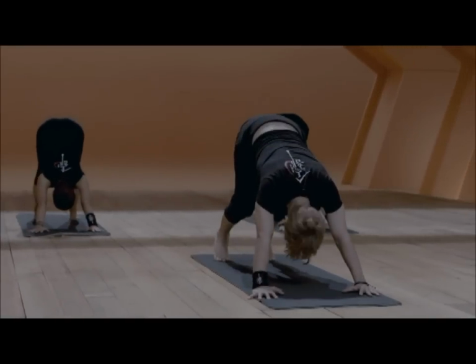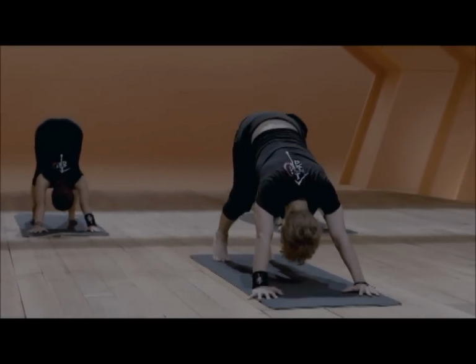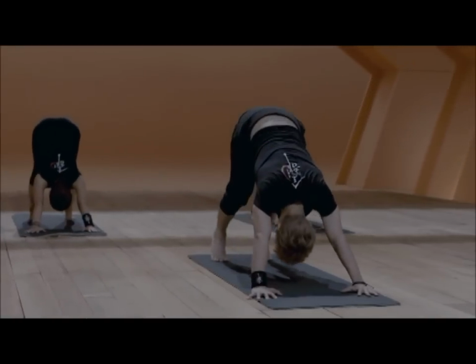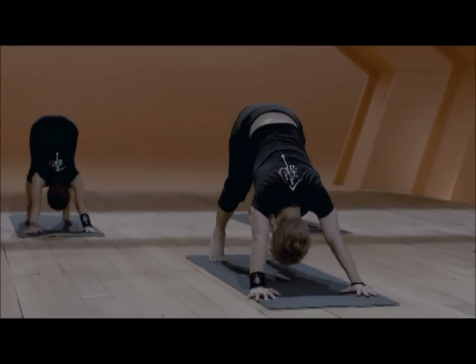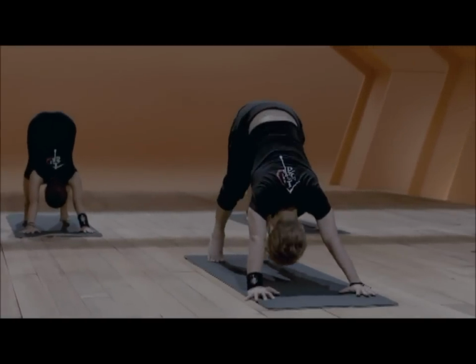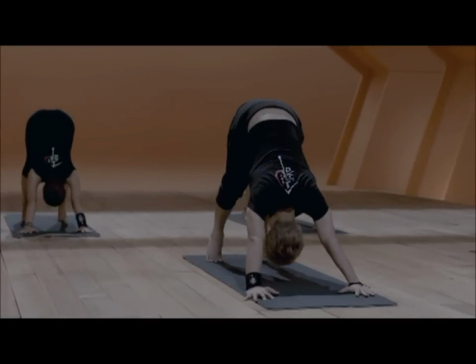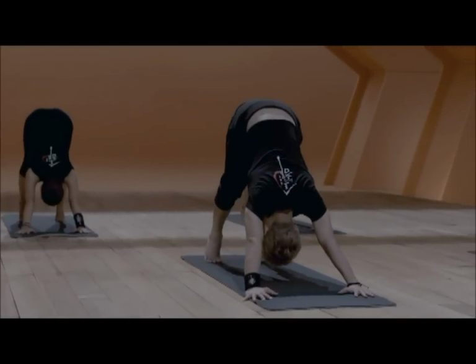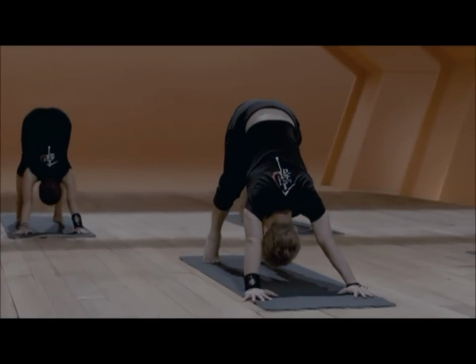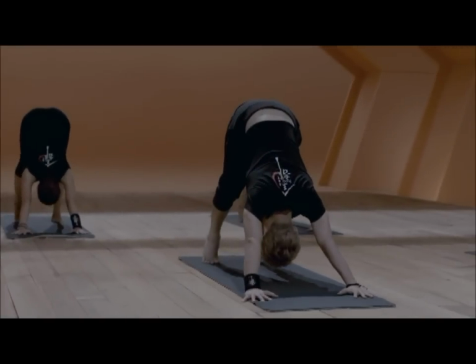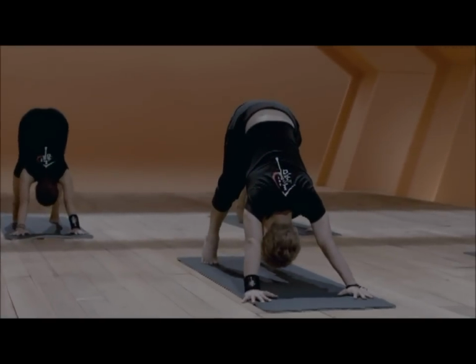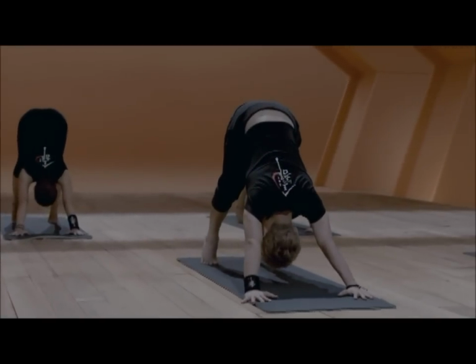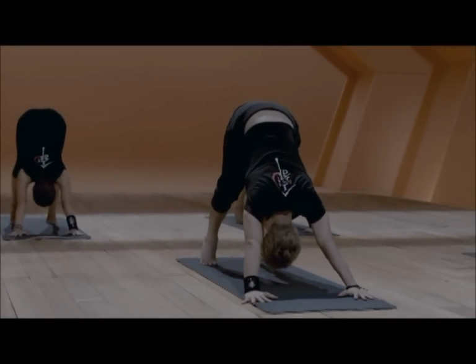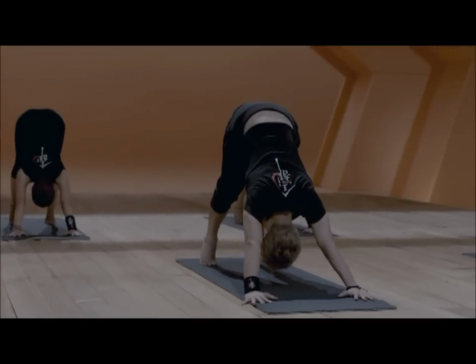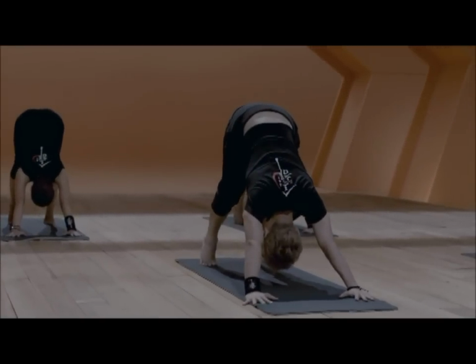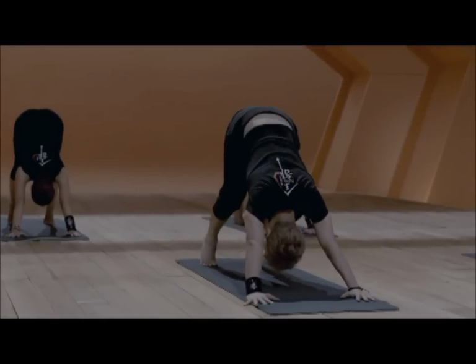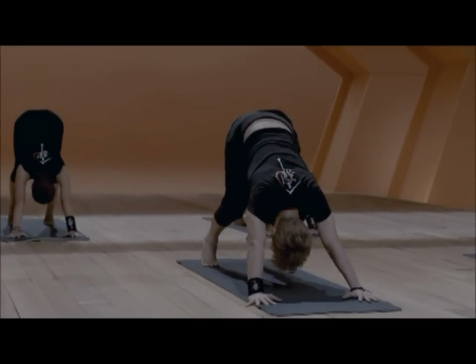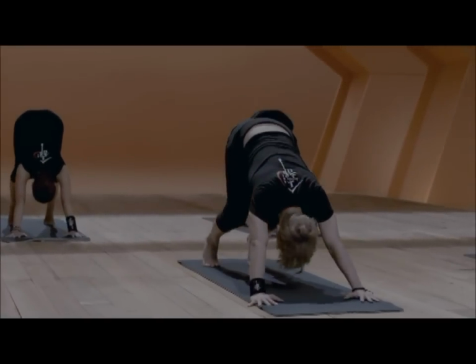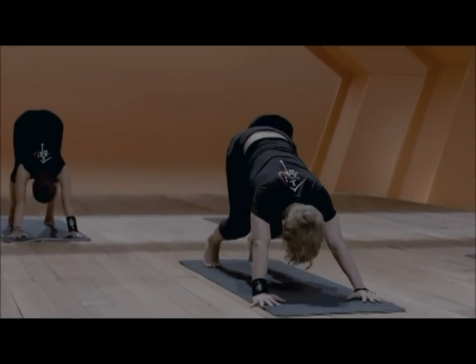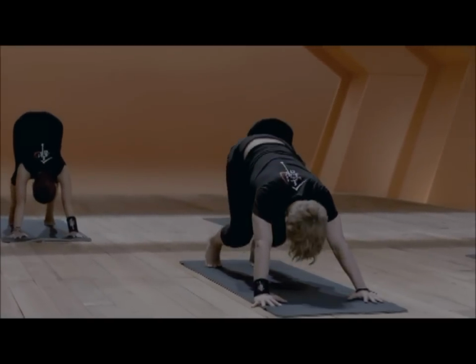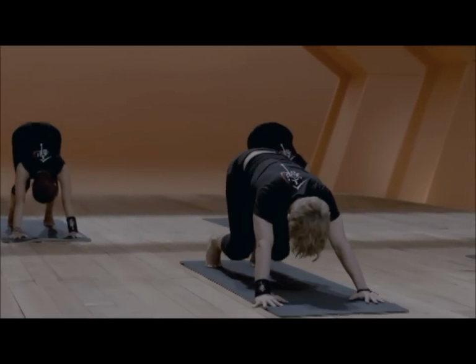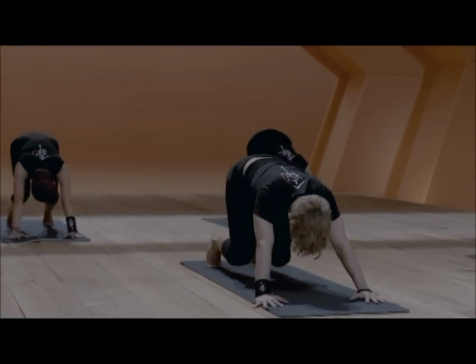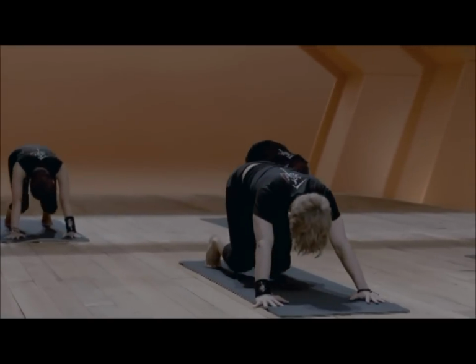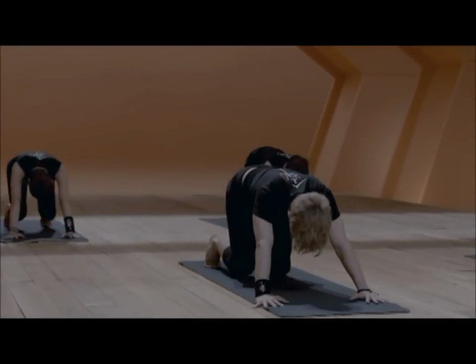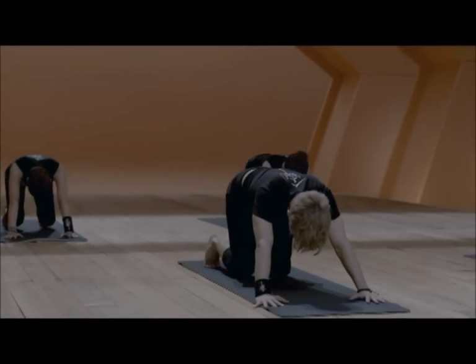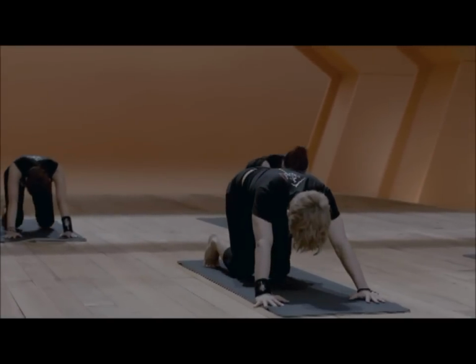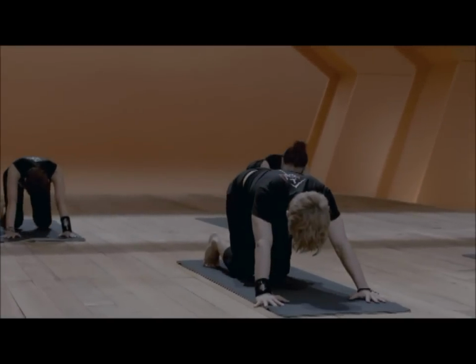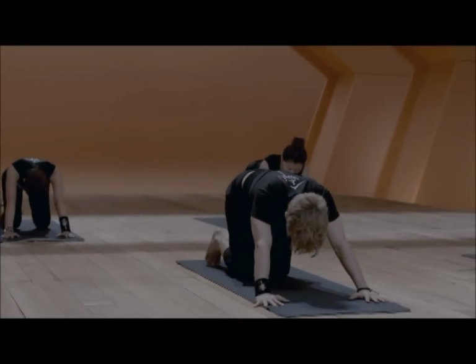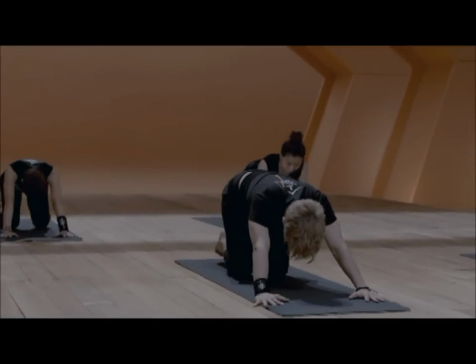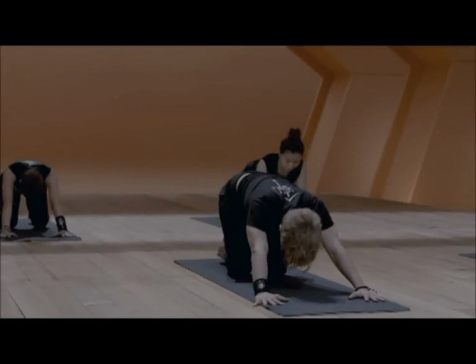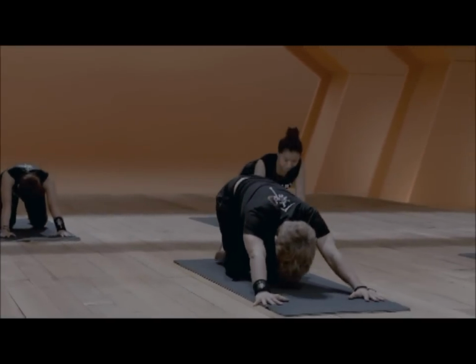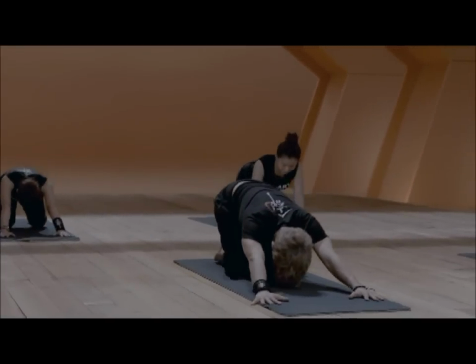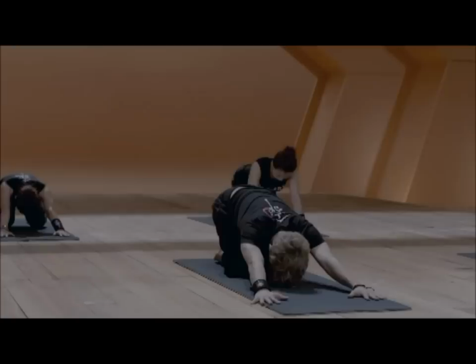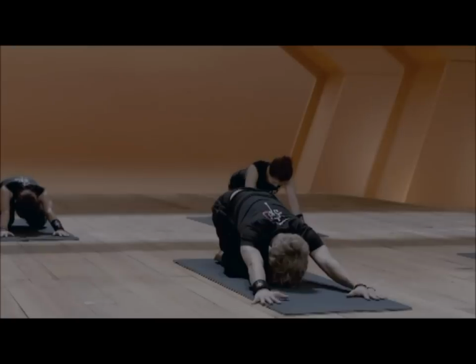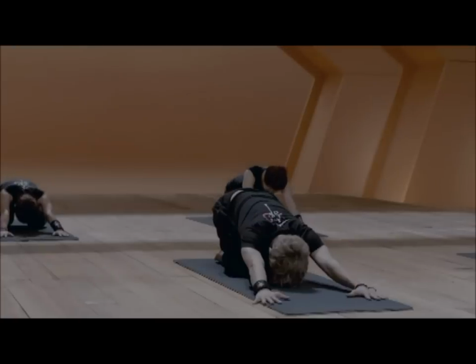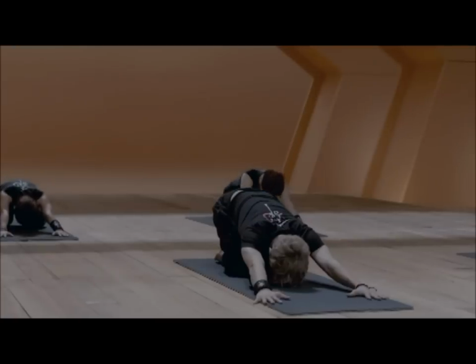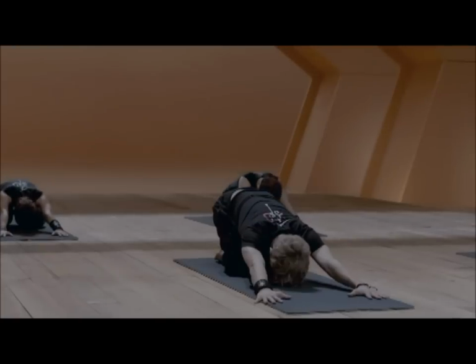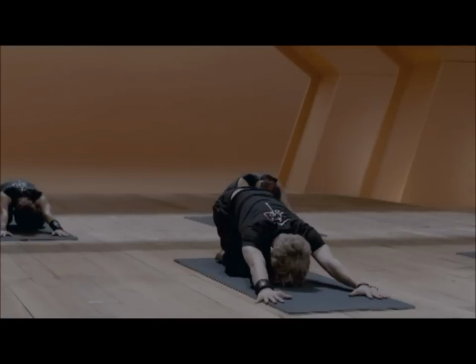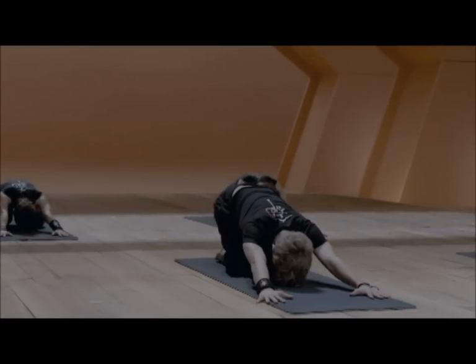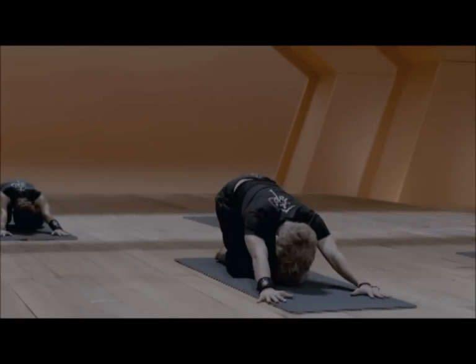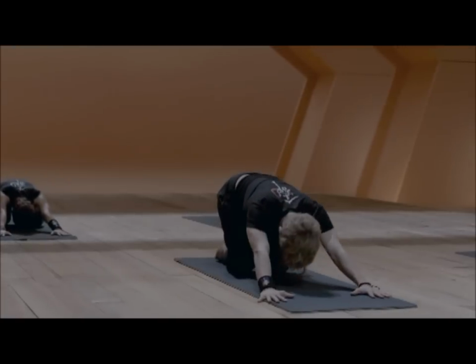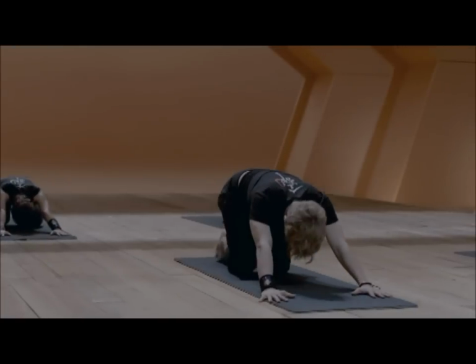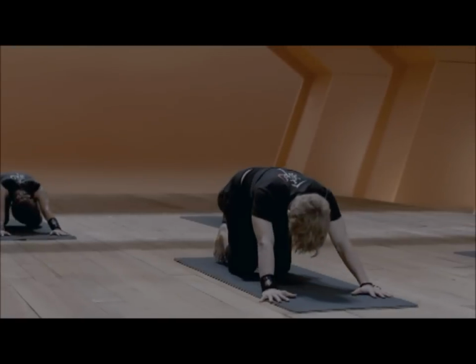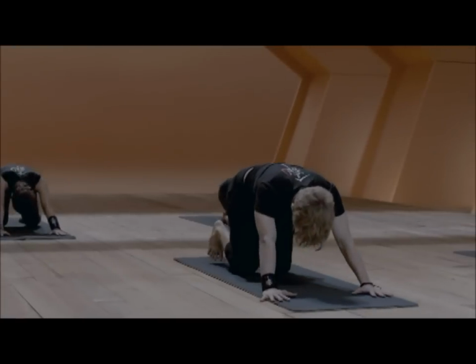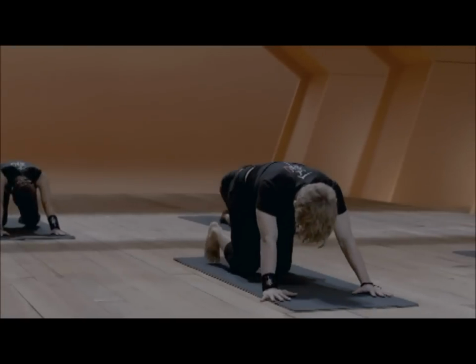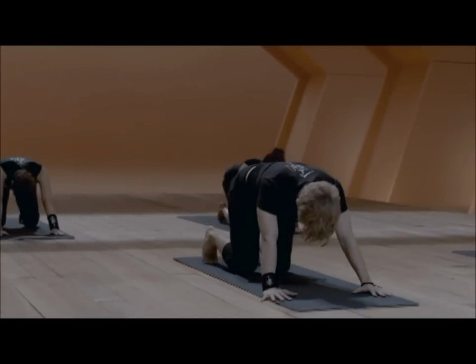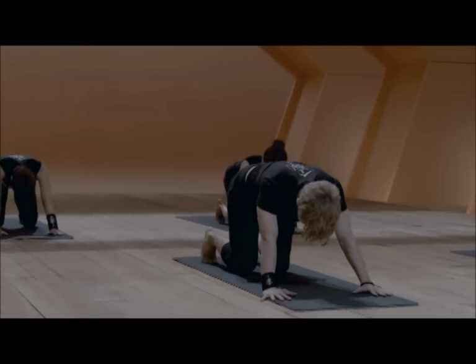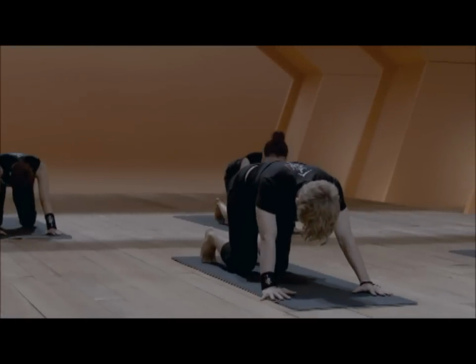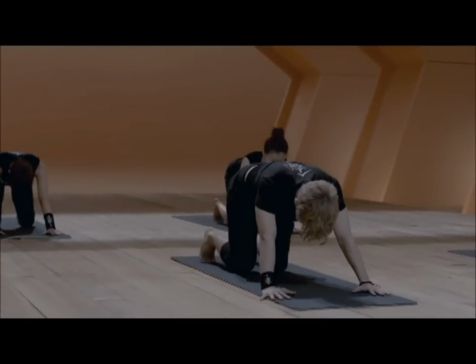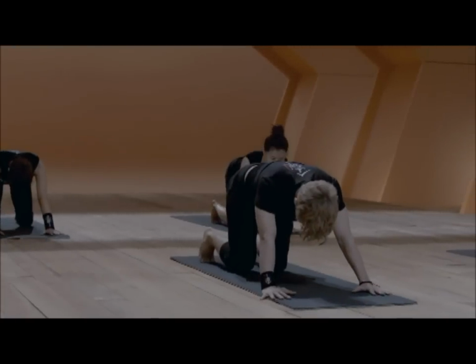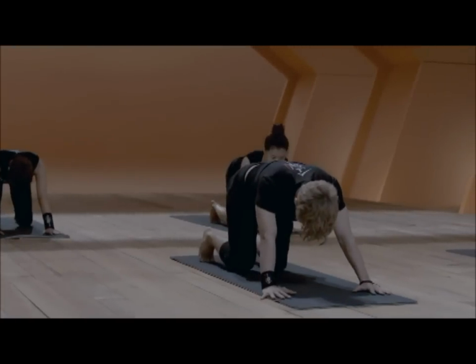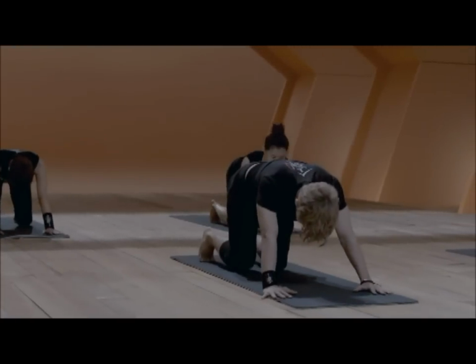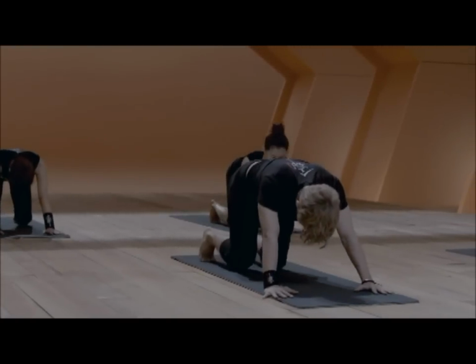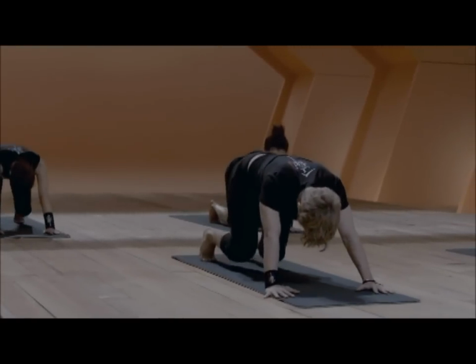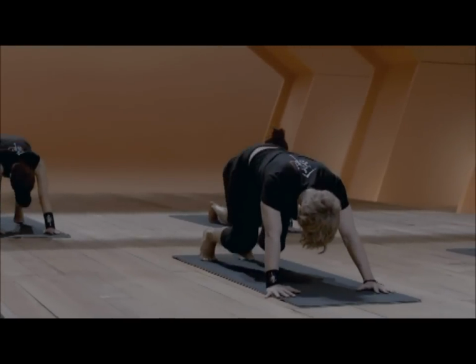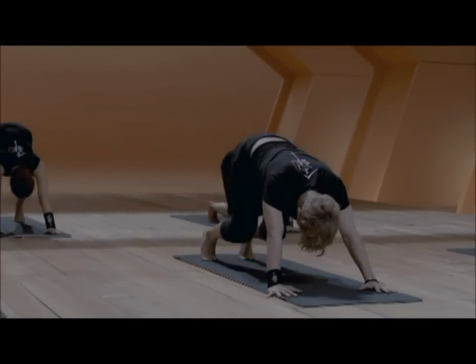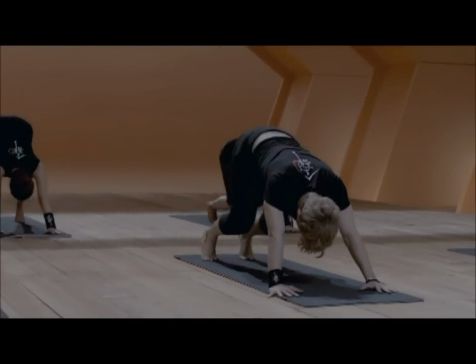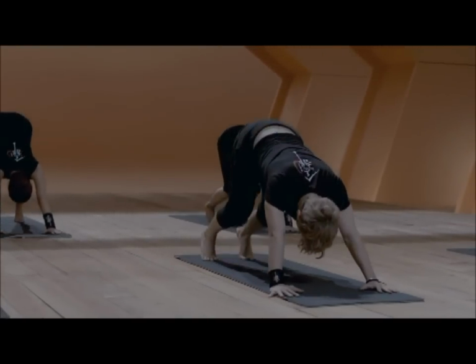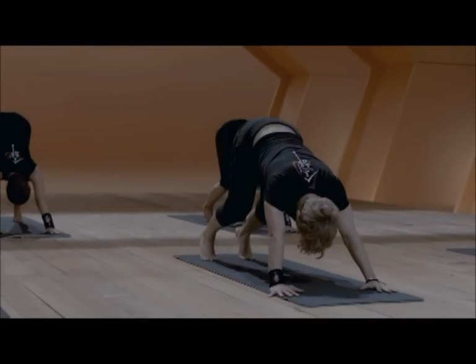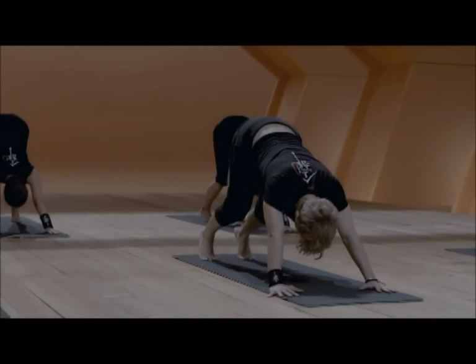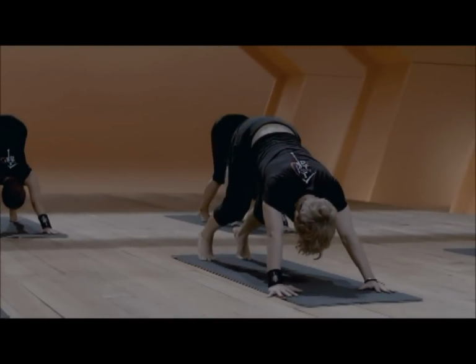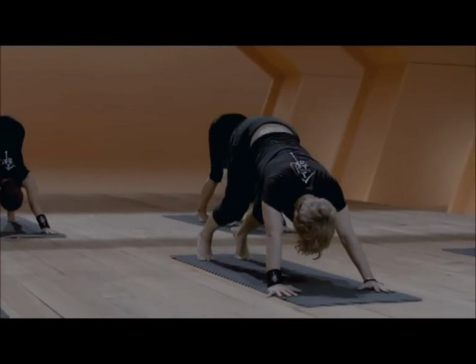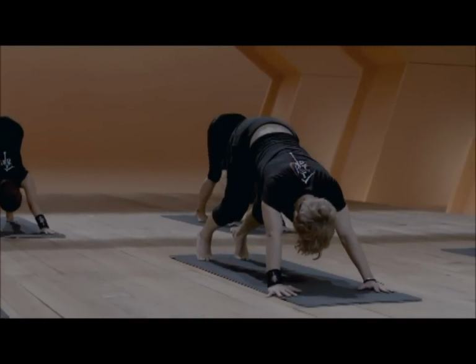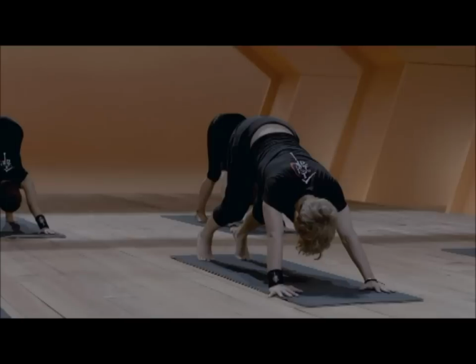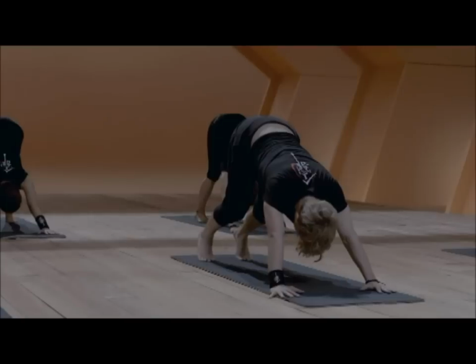Inhale, tuck the toes, exhale the pose. Inhale, lift the heels, exhale, sit back to the heels.